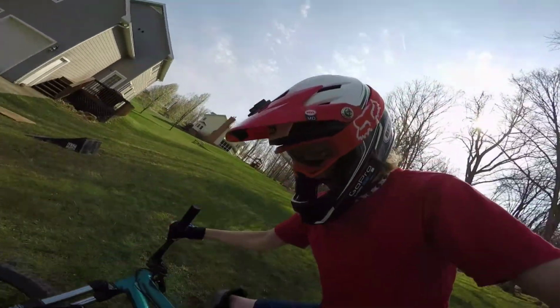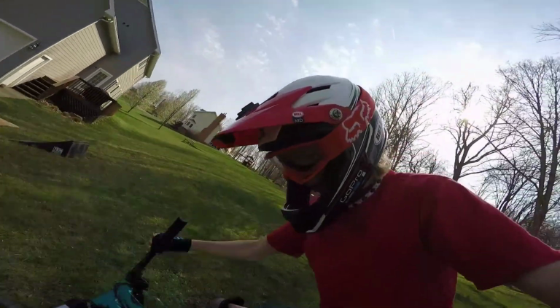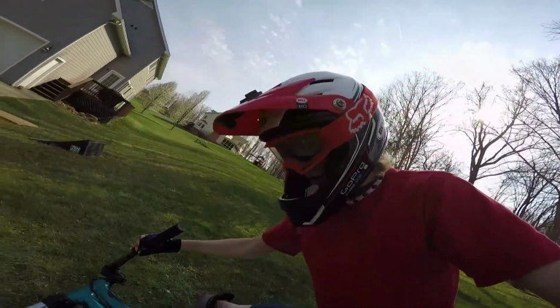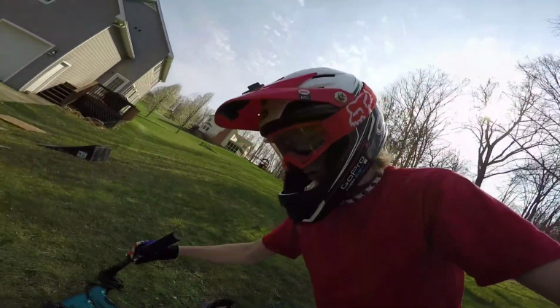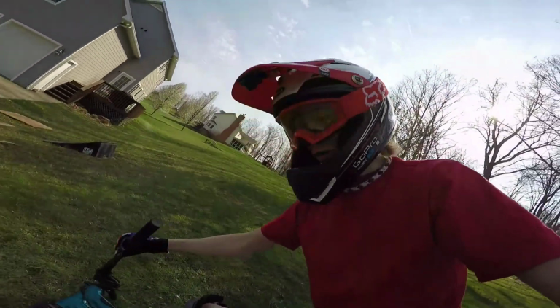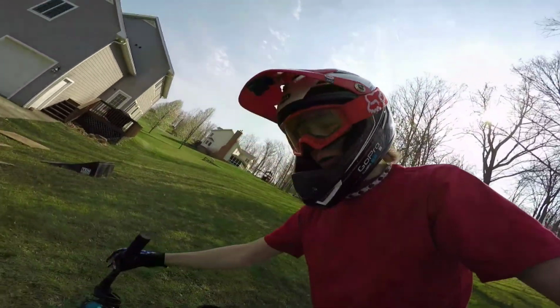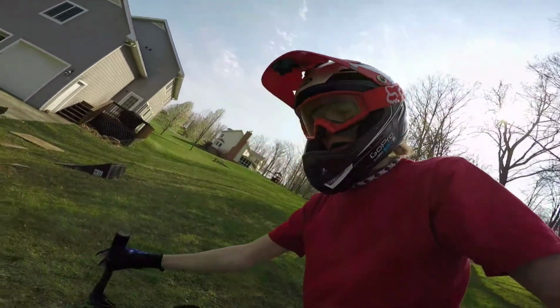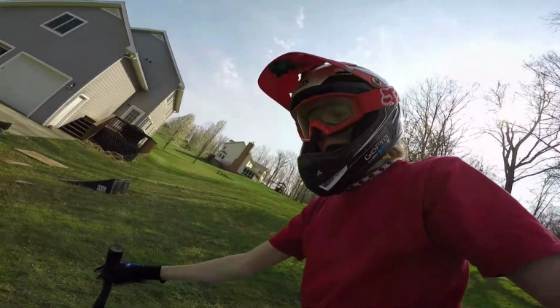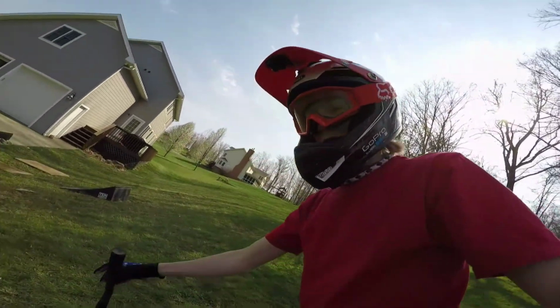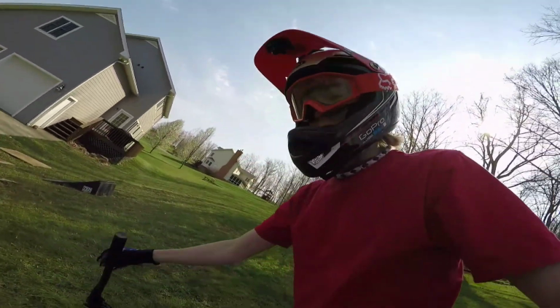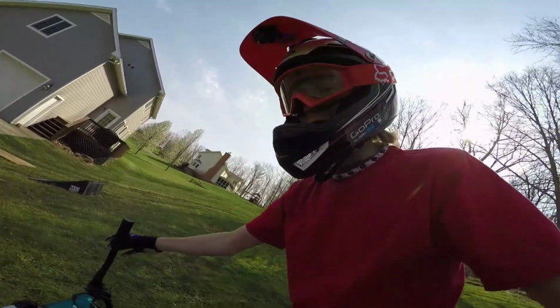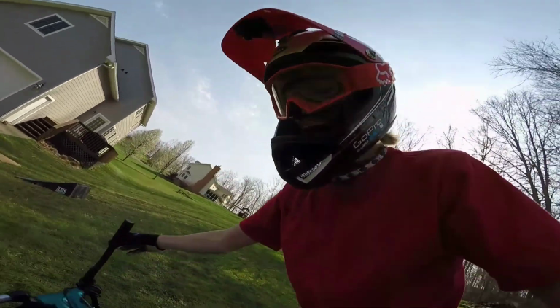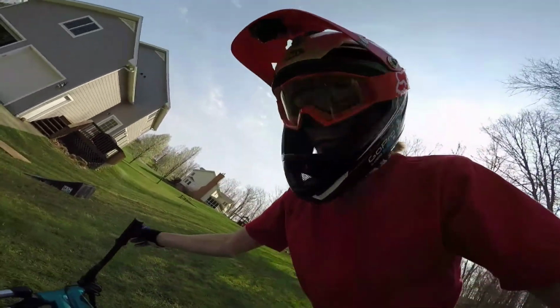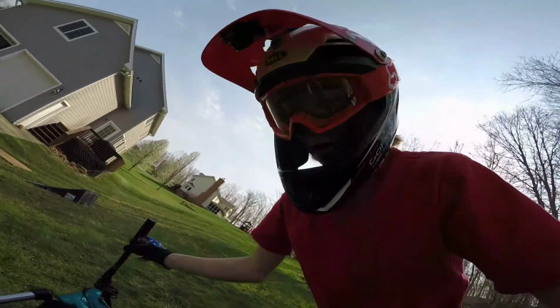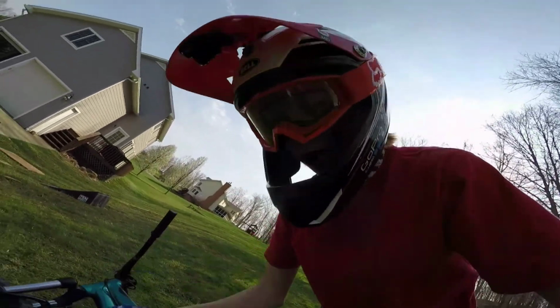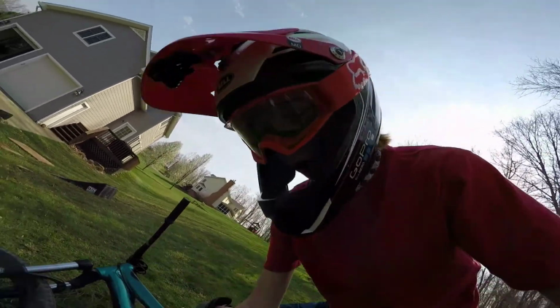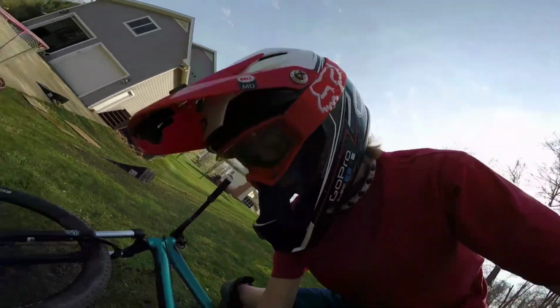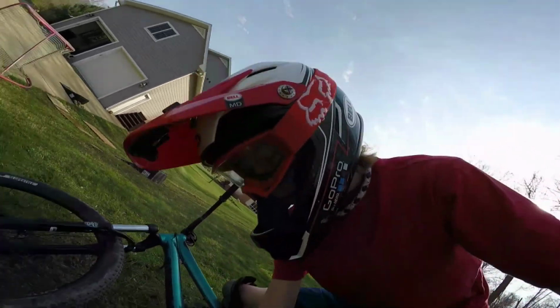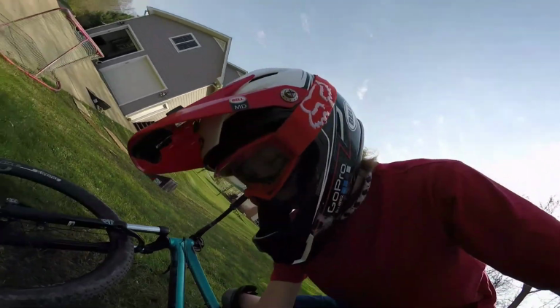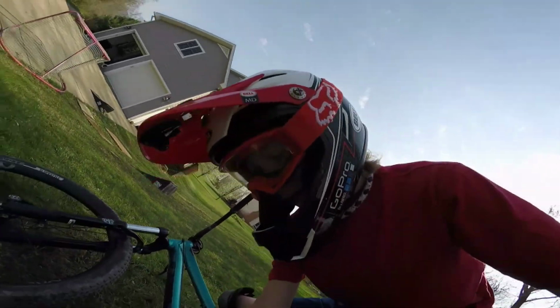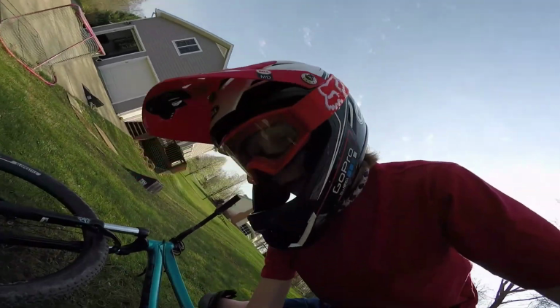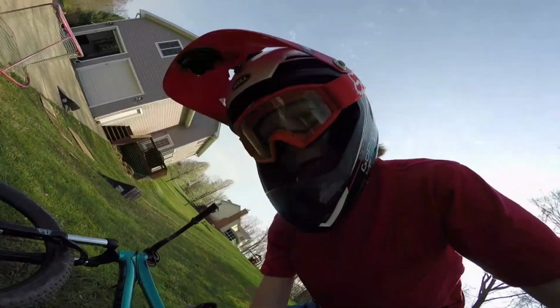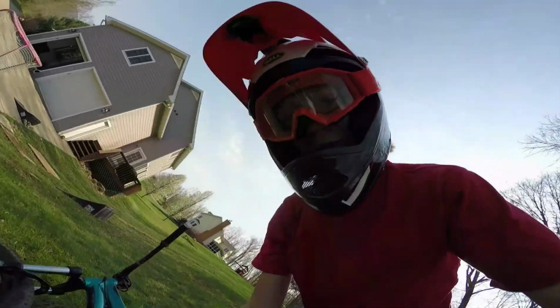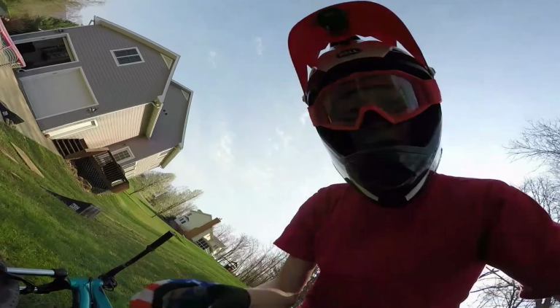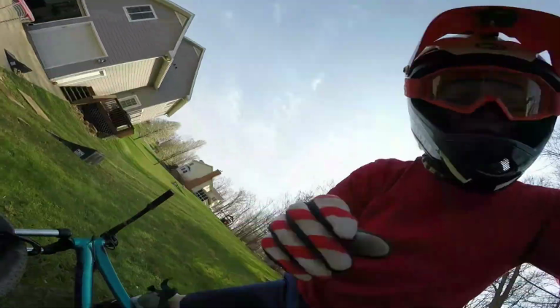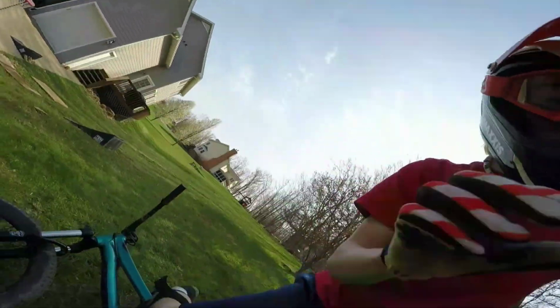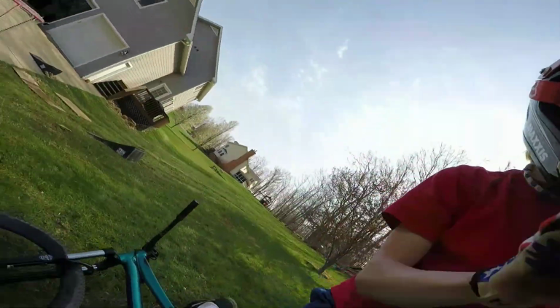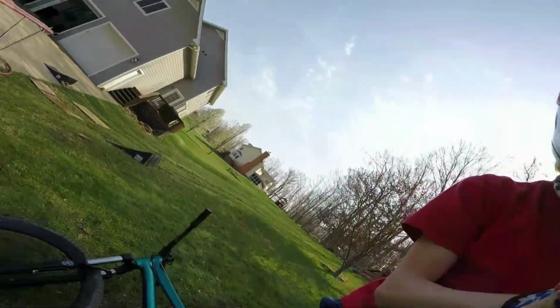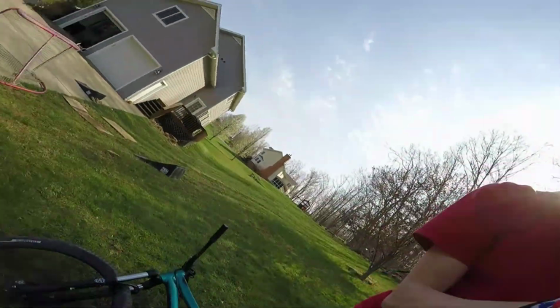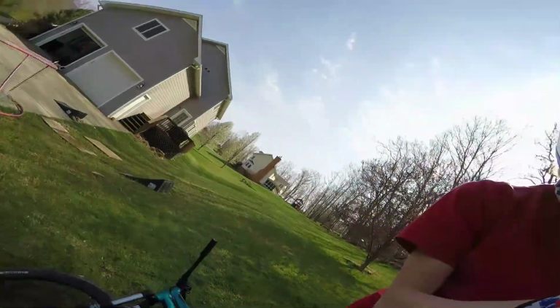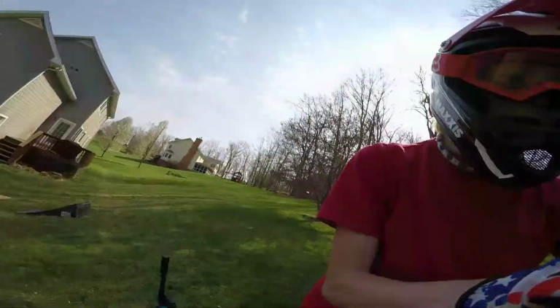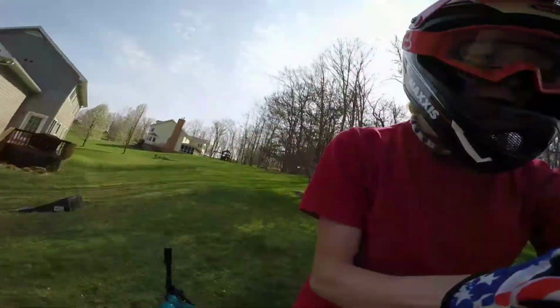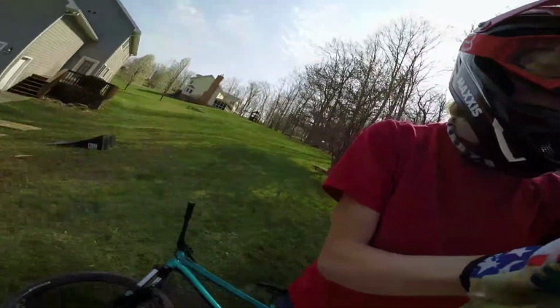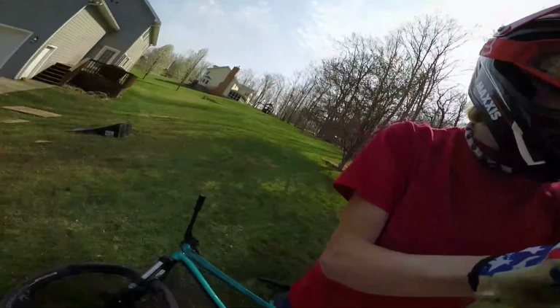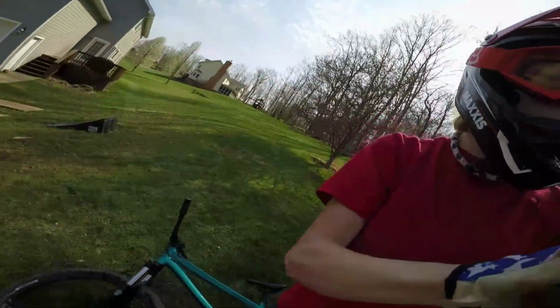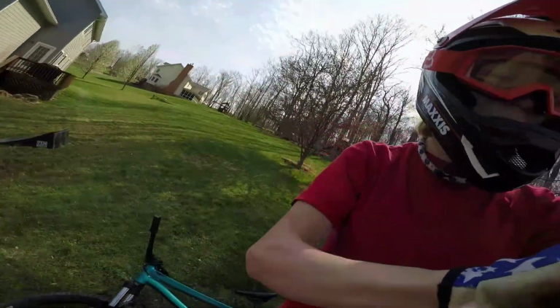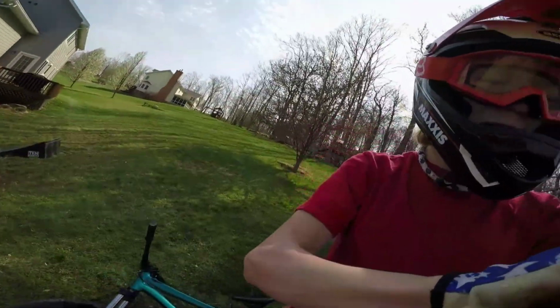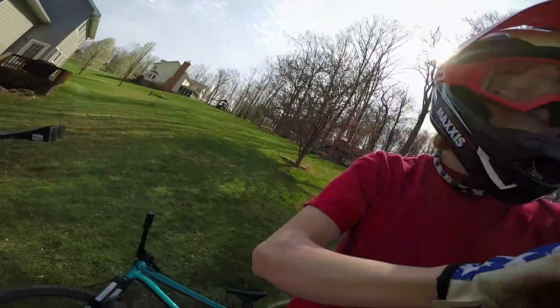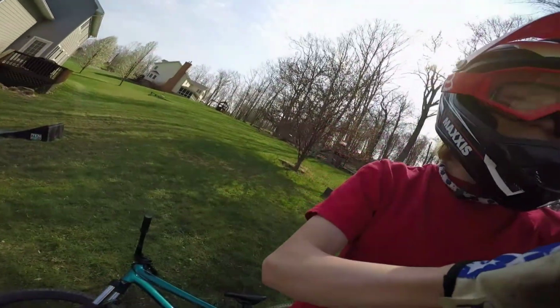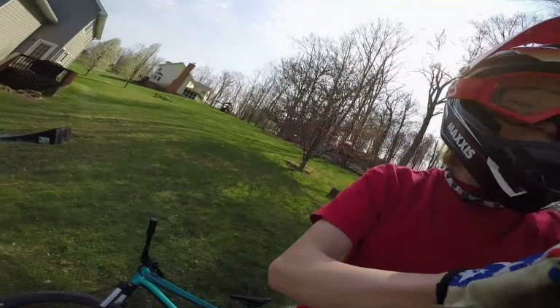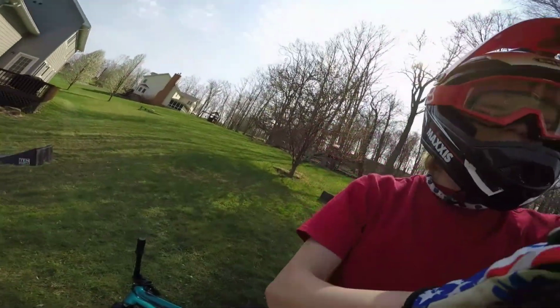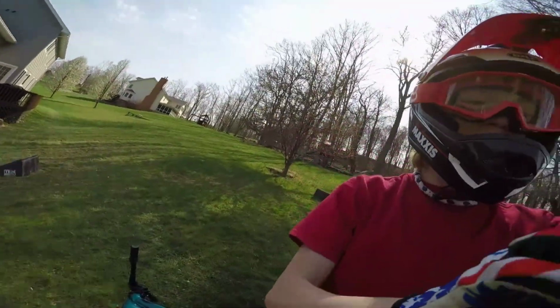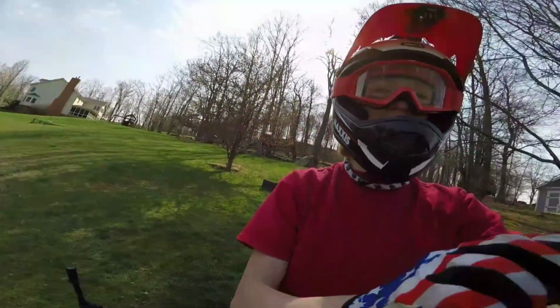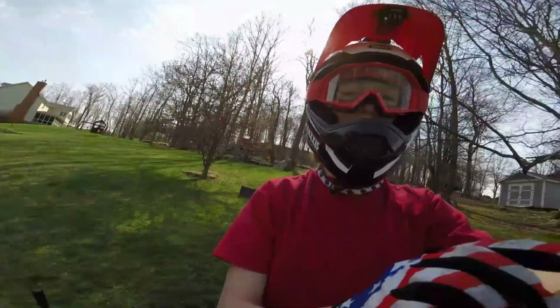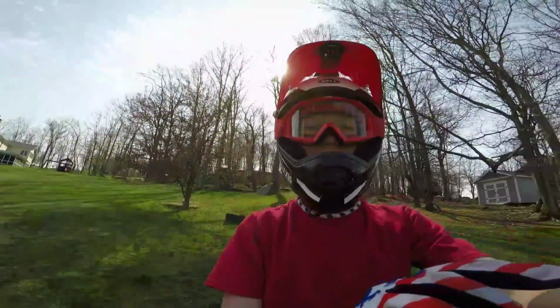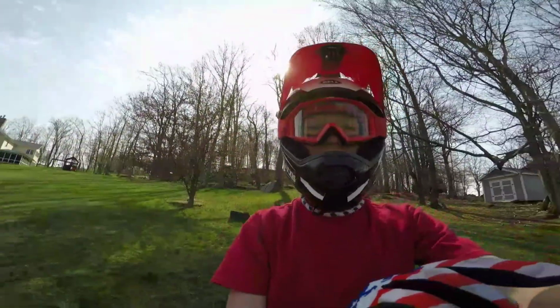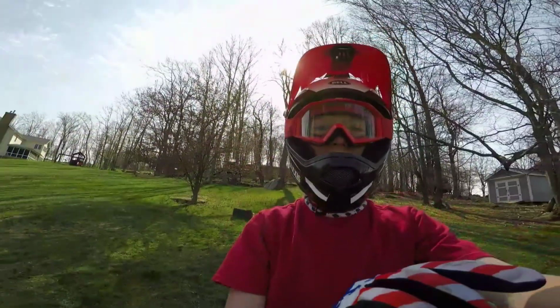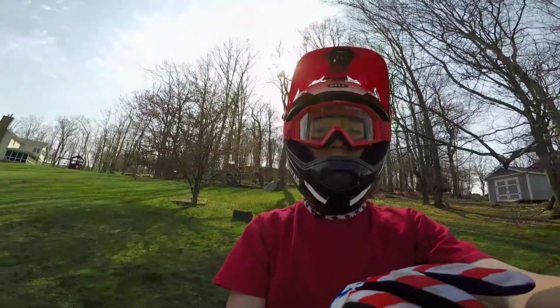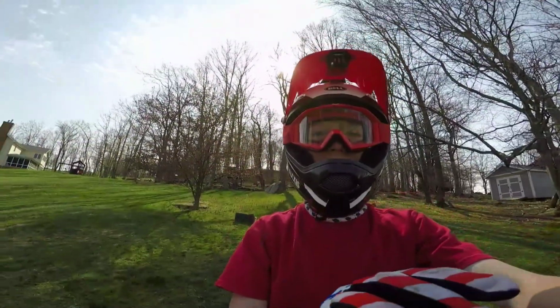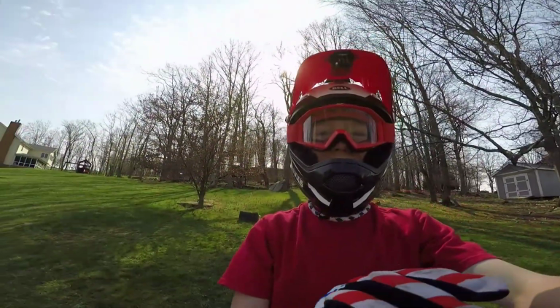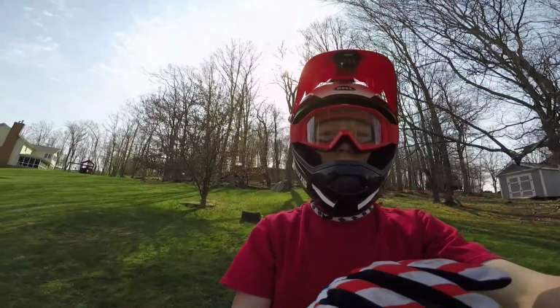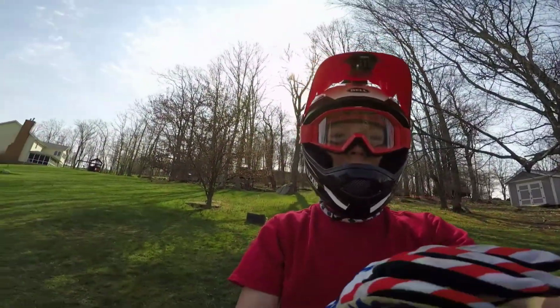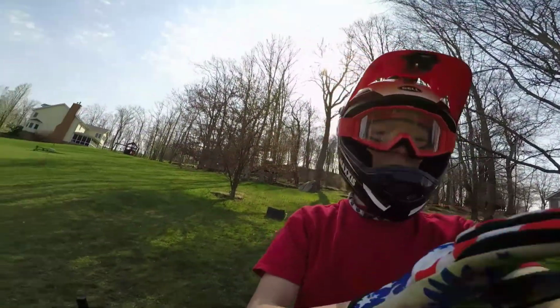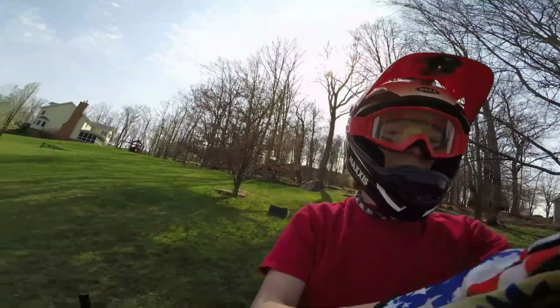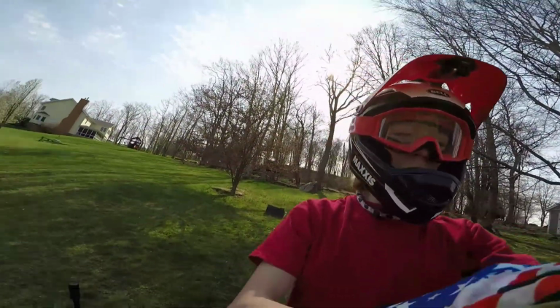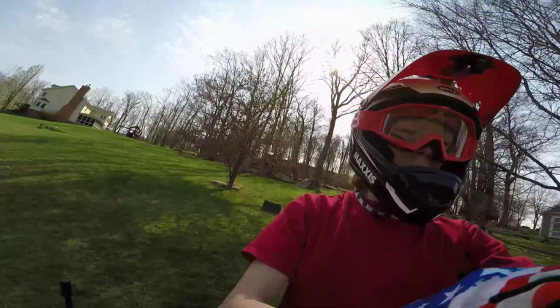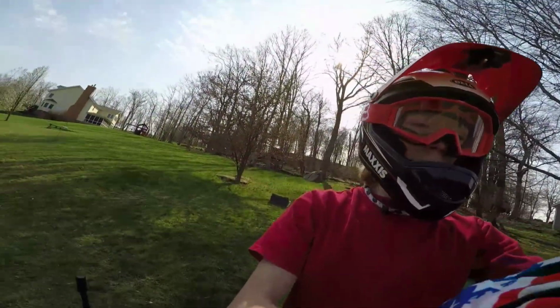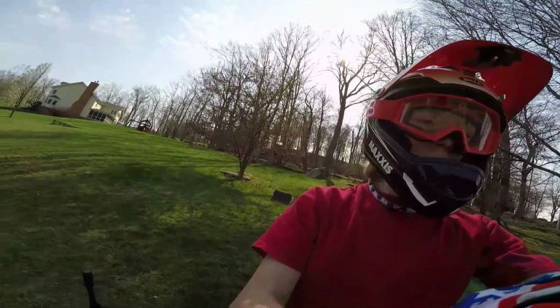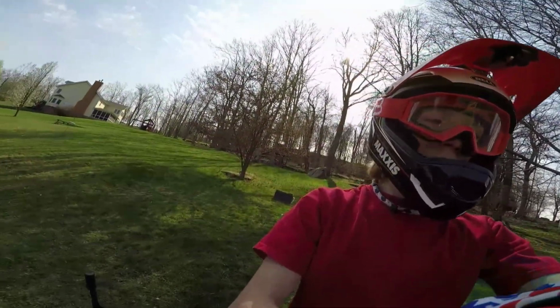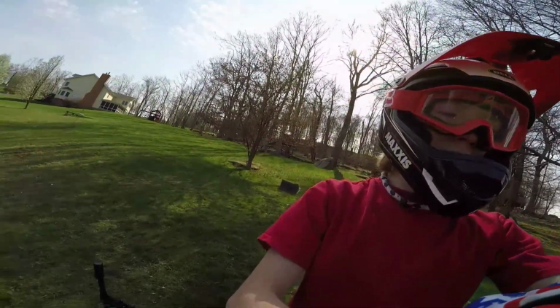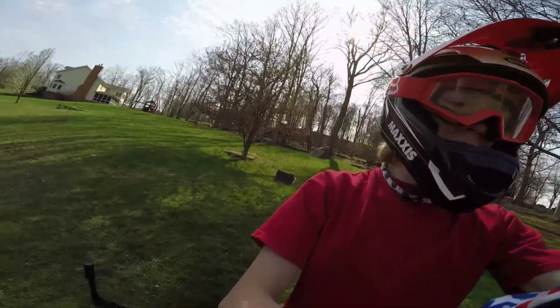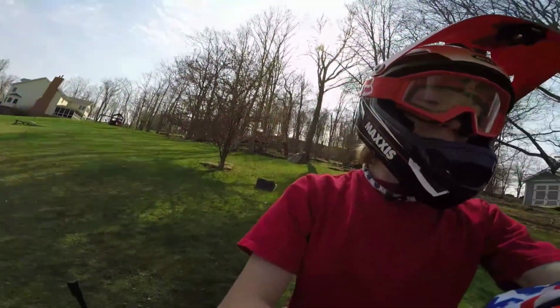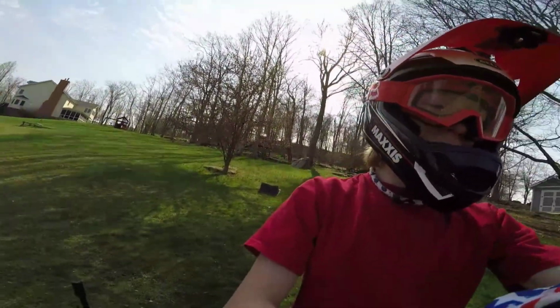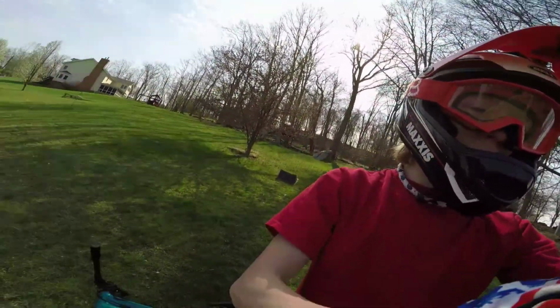I'm also learning this as we go. So now I'm going for my first one-hander tire grab. I'm going to time it to see how long it takes for me to do a one-handed tire grab.